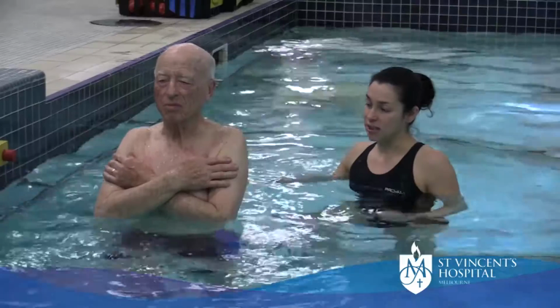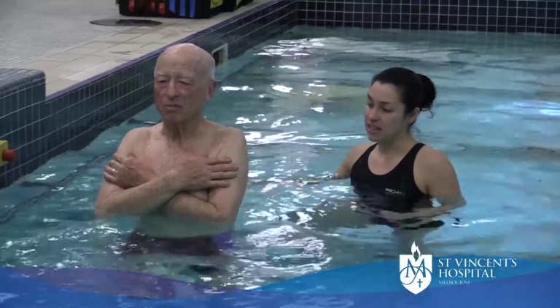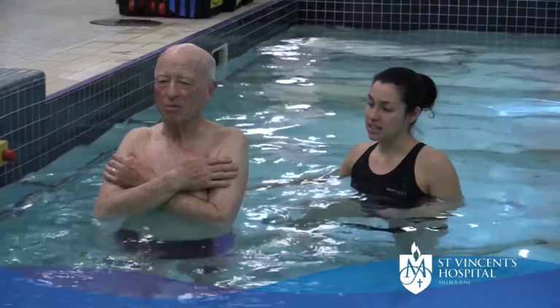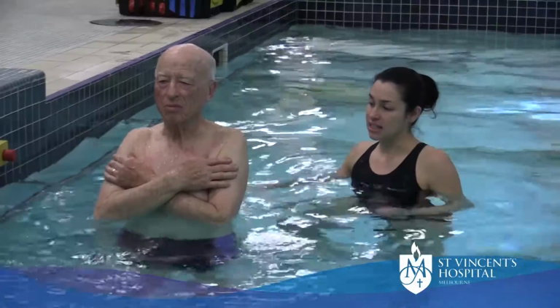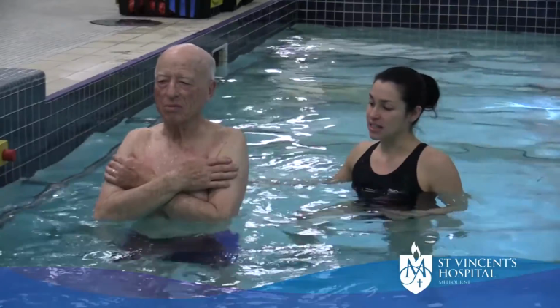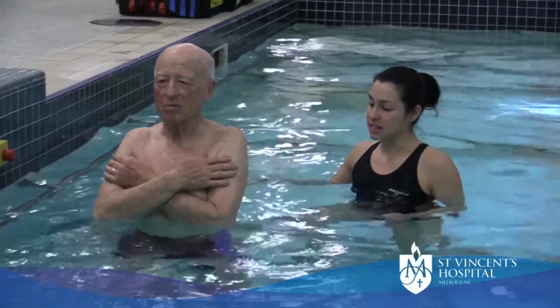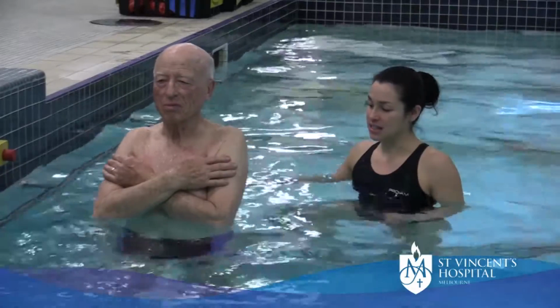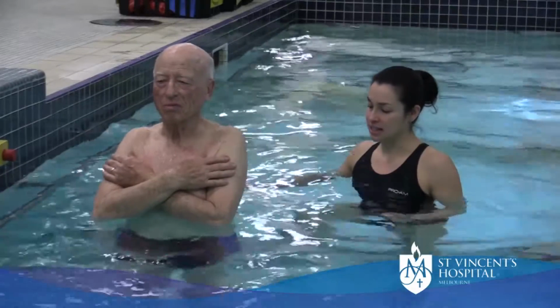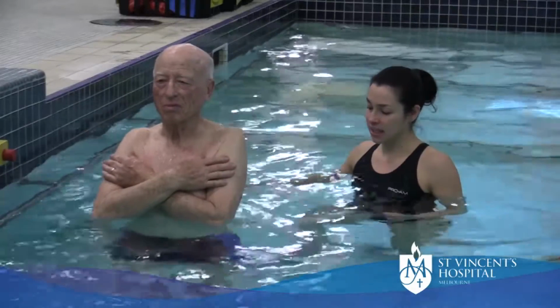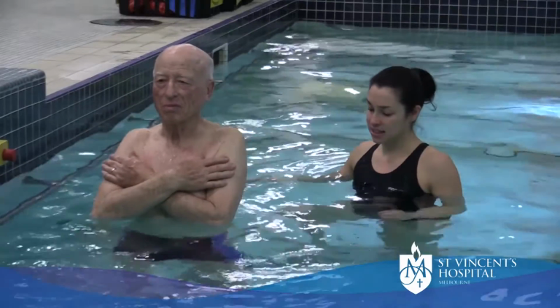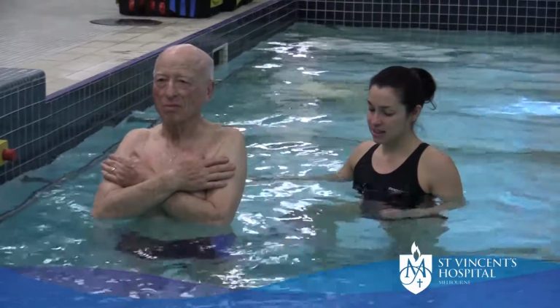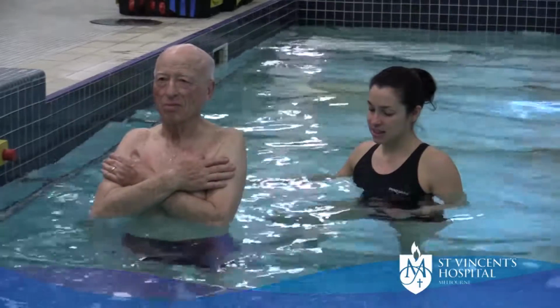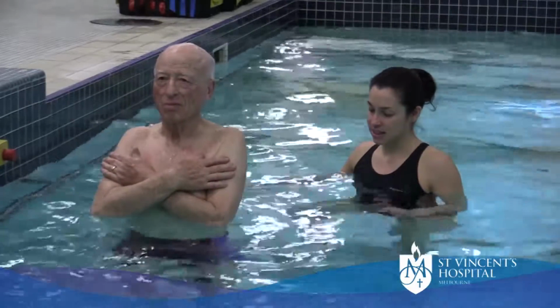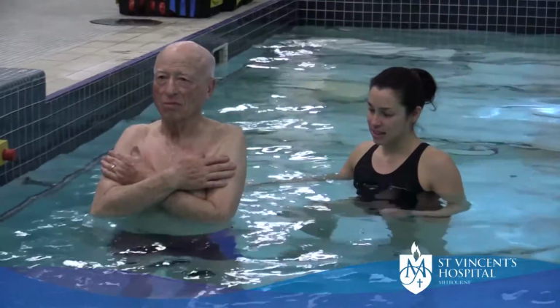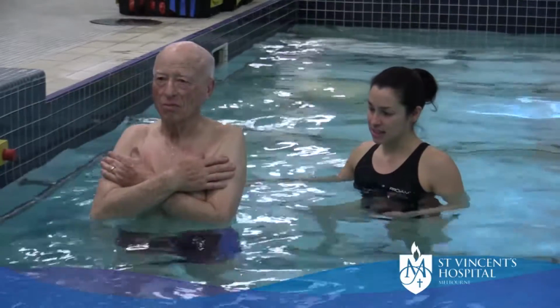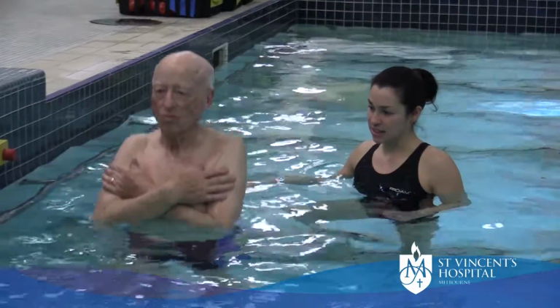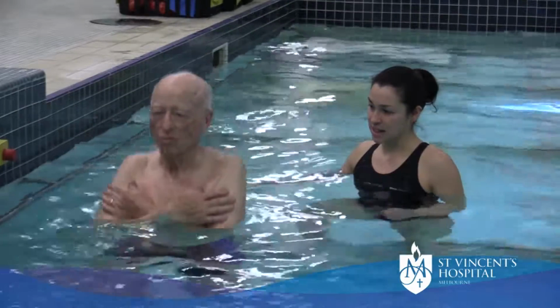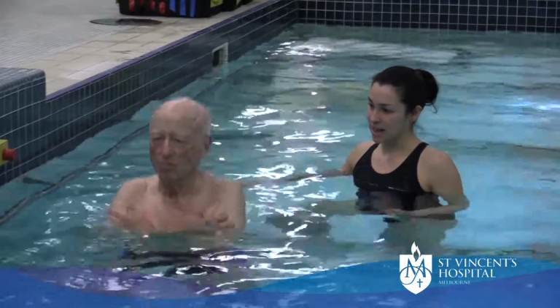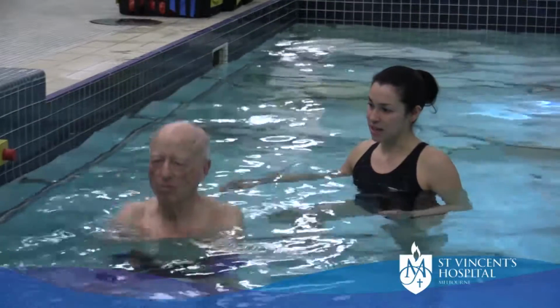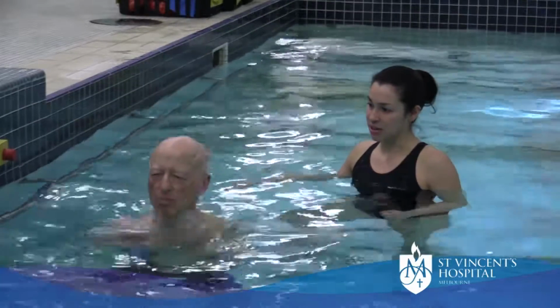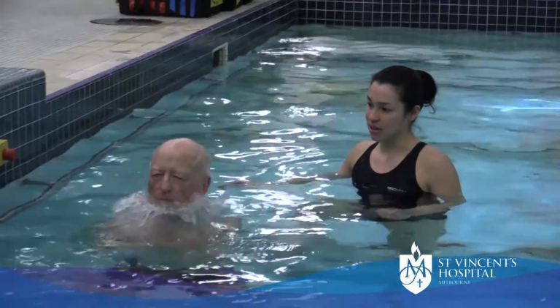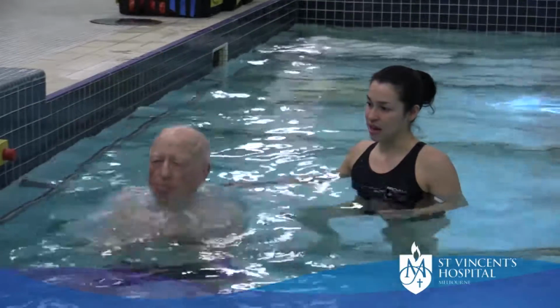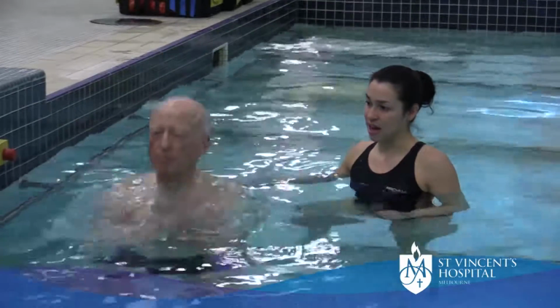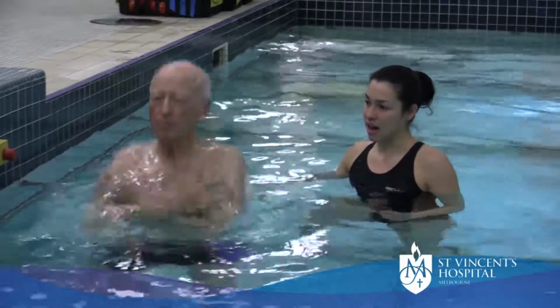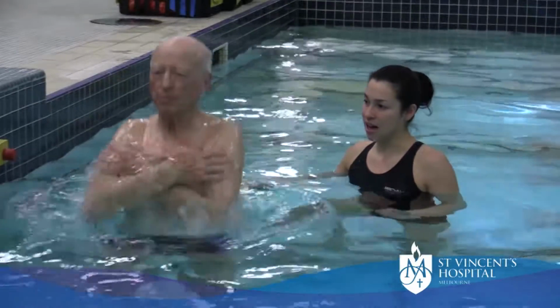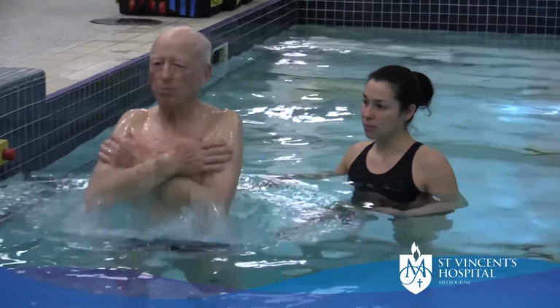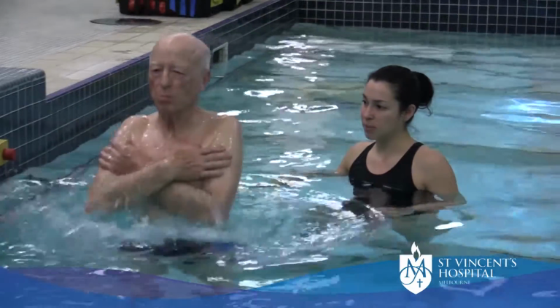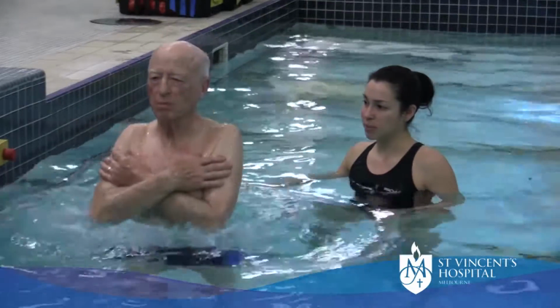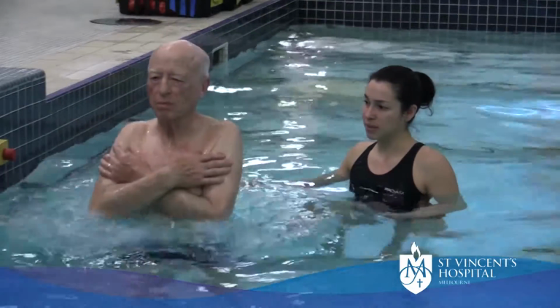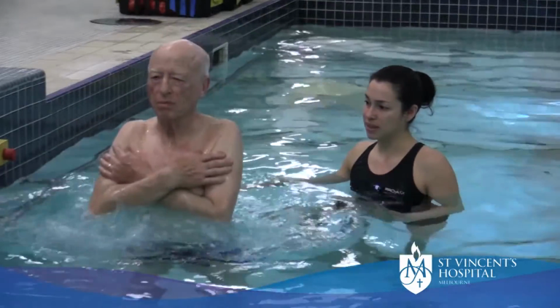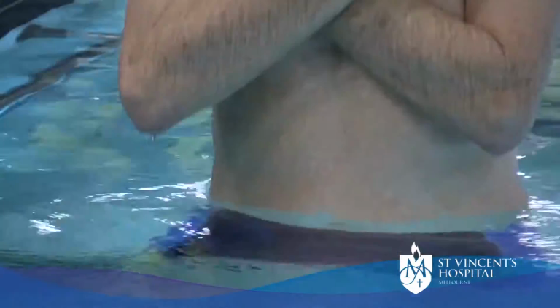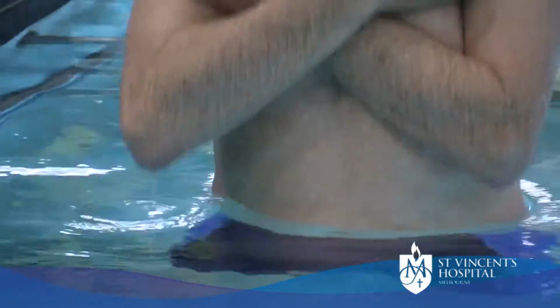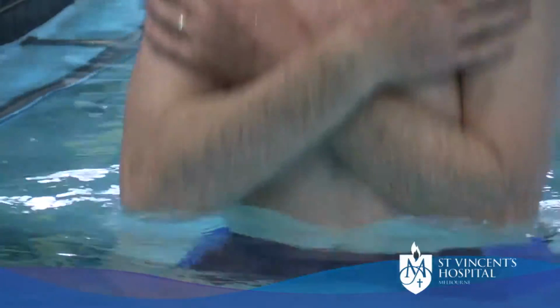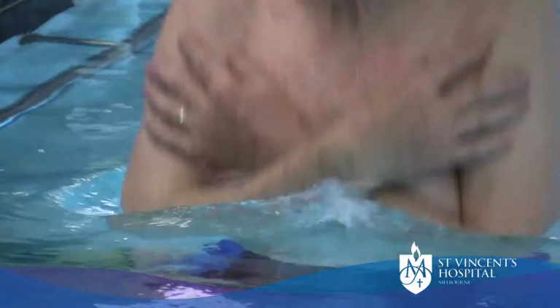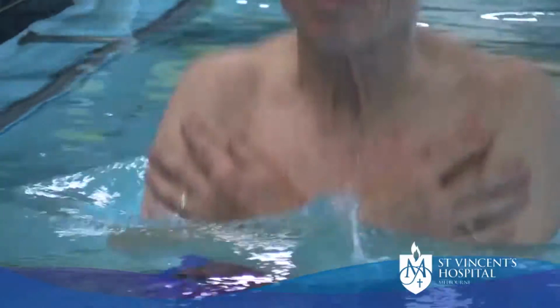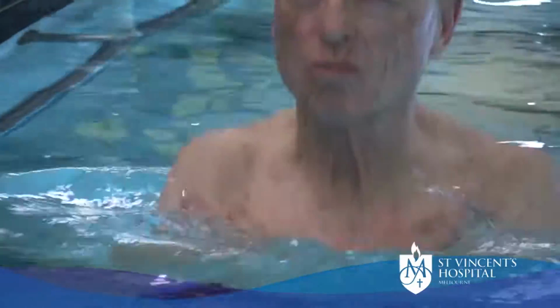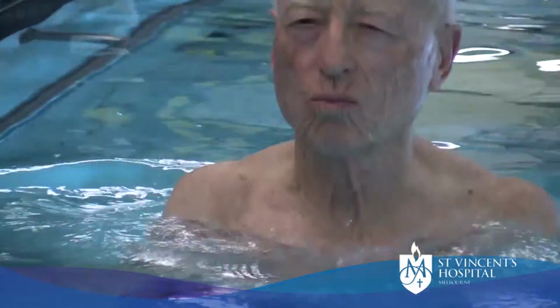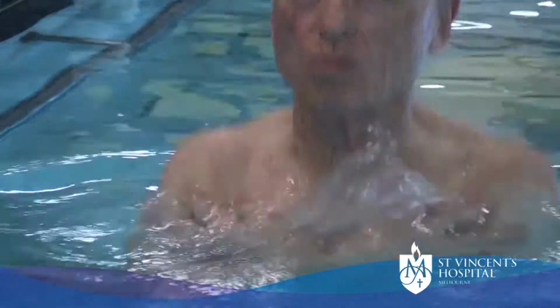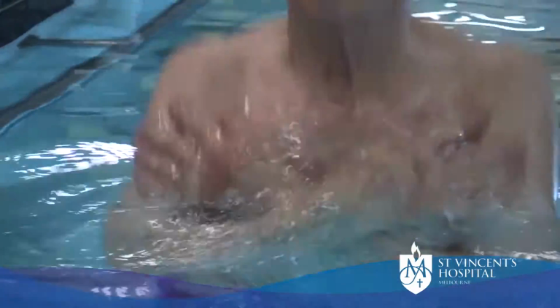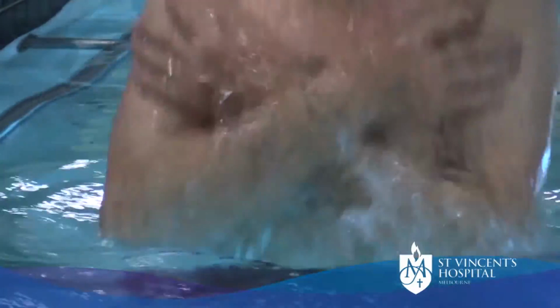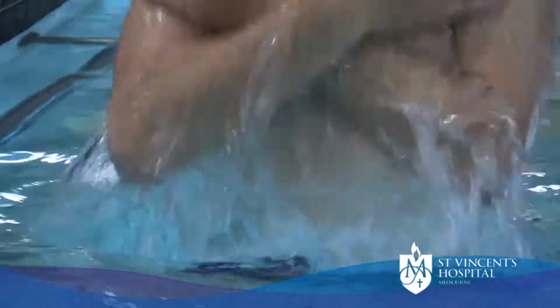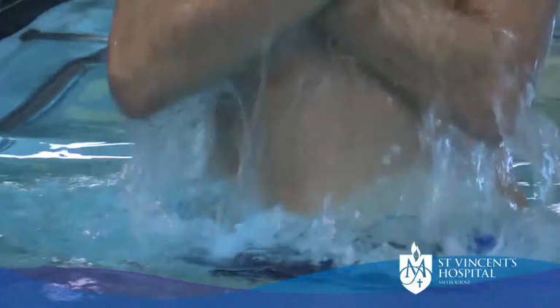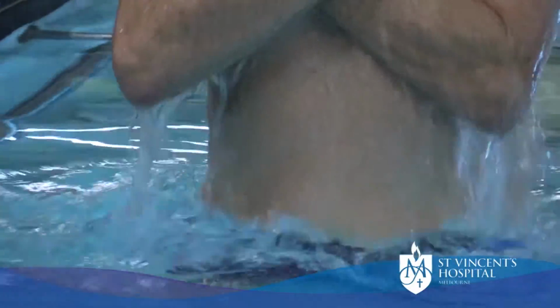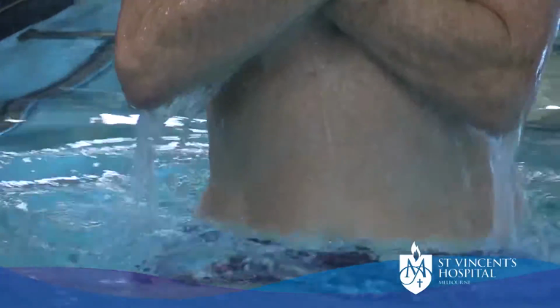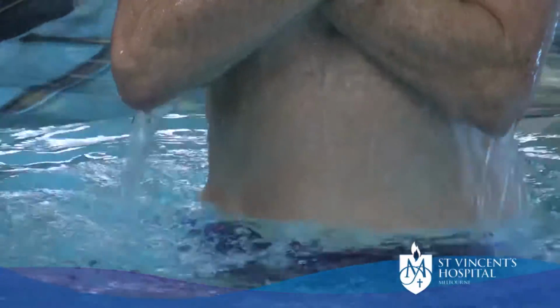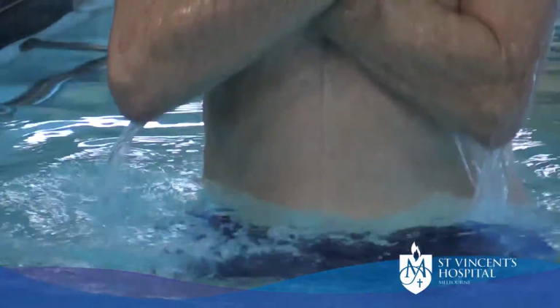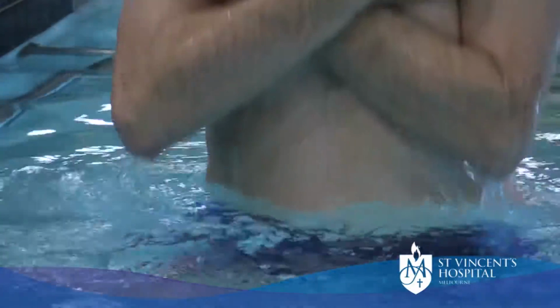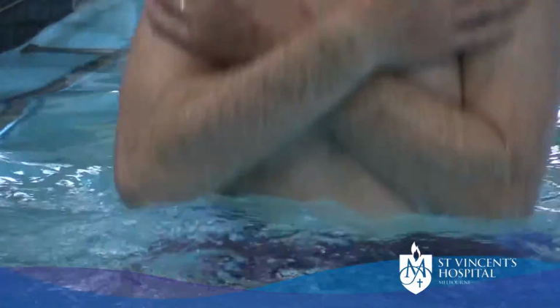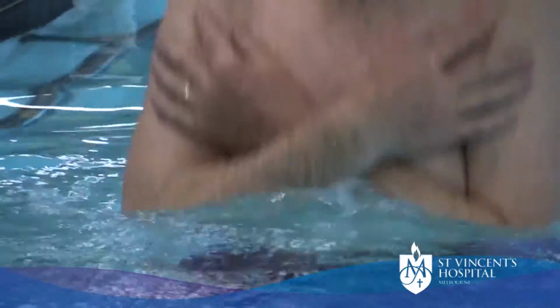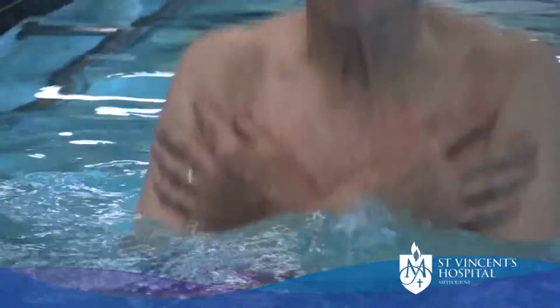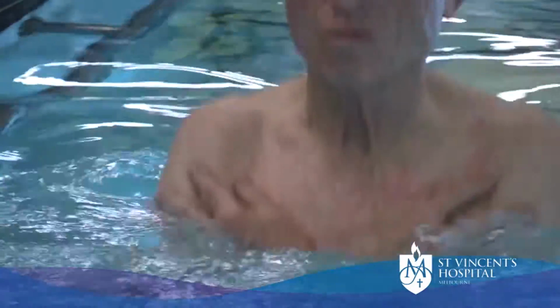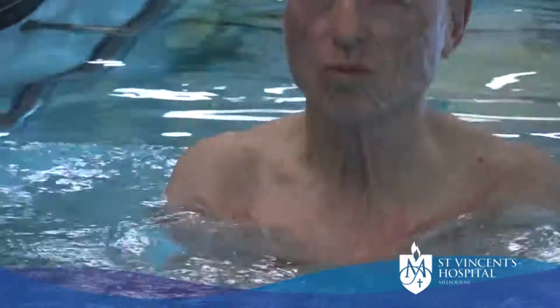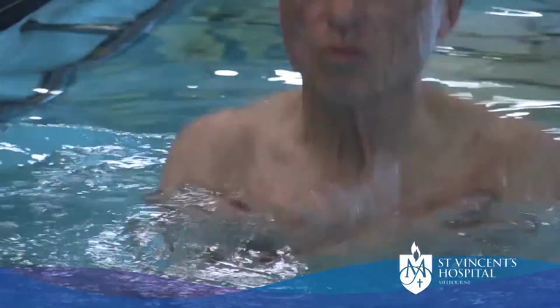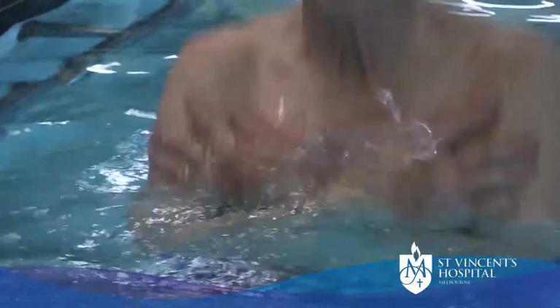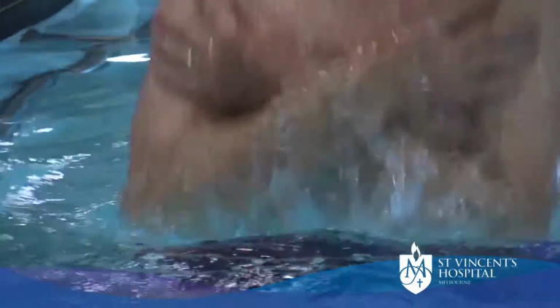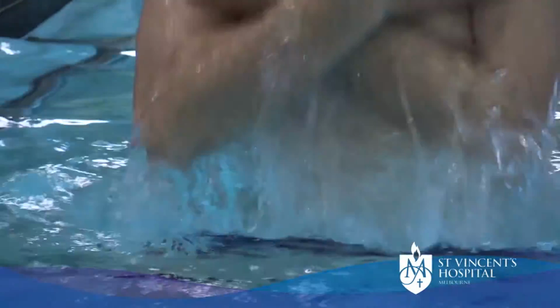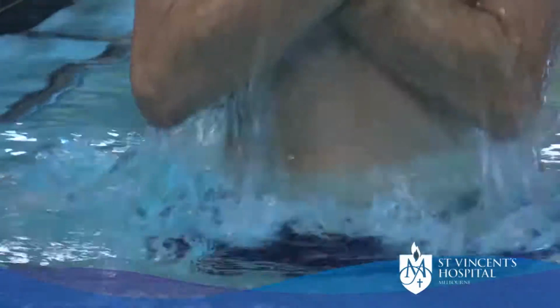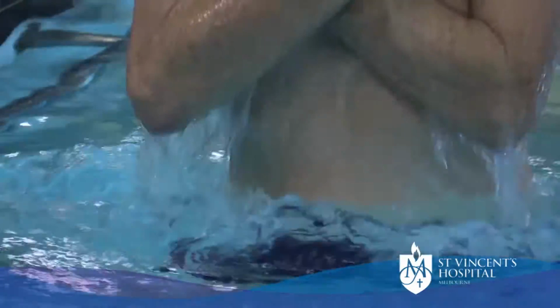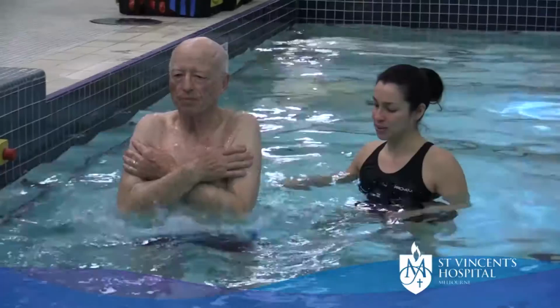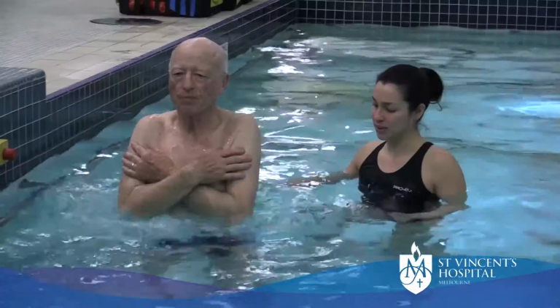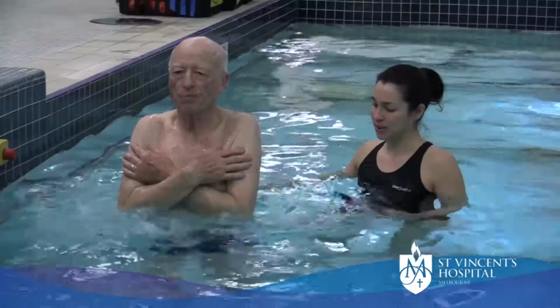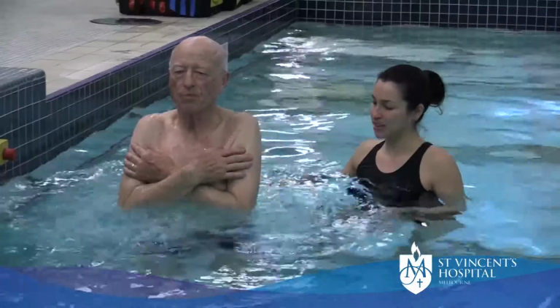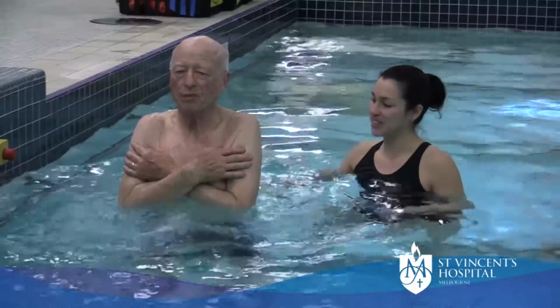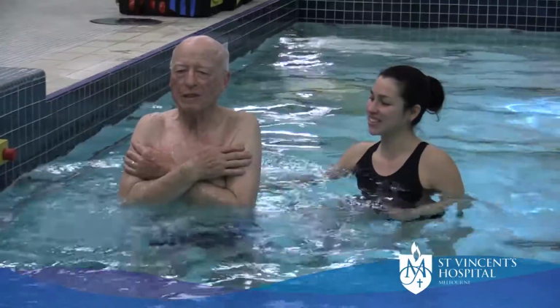Ready, set, down, up, down, up, down, up. Good.